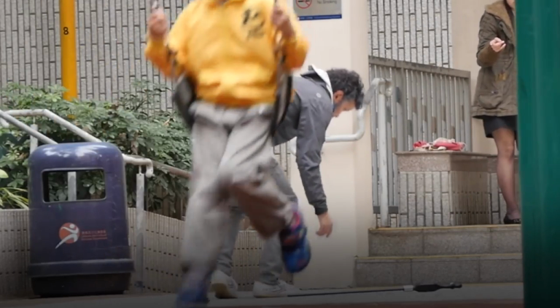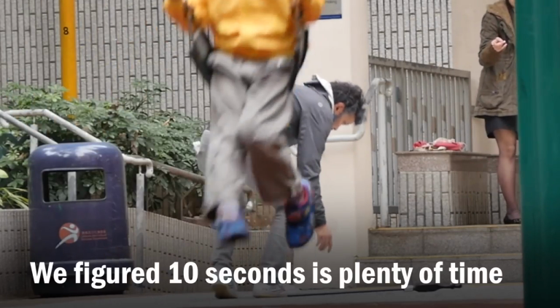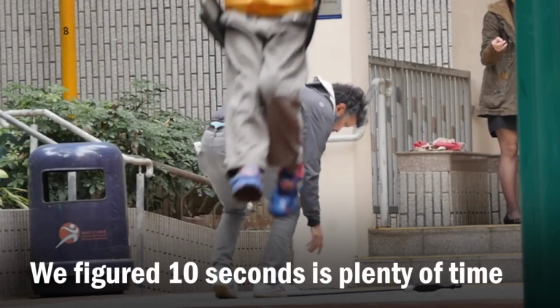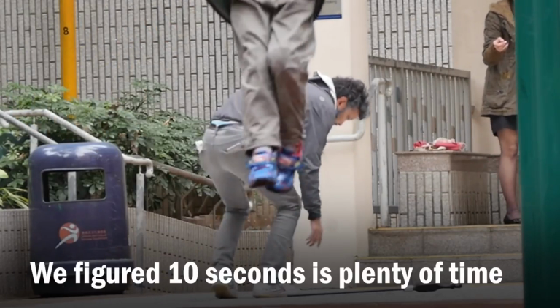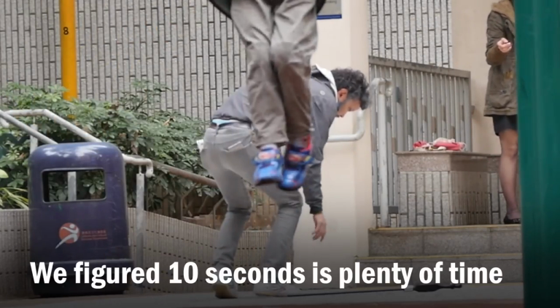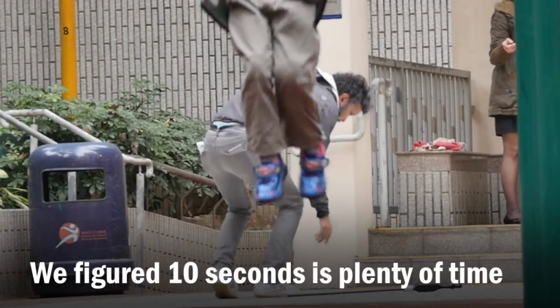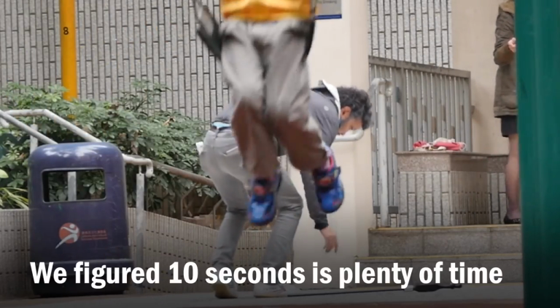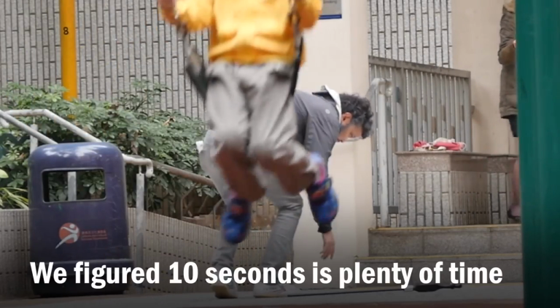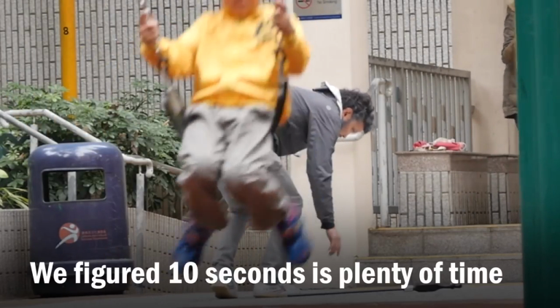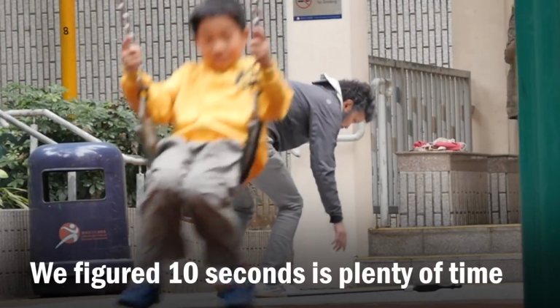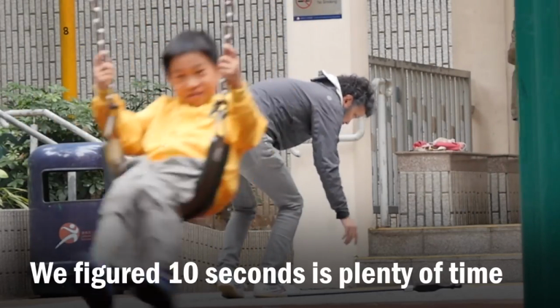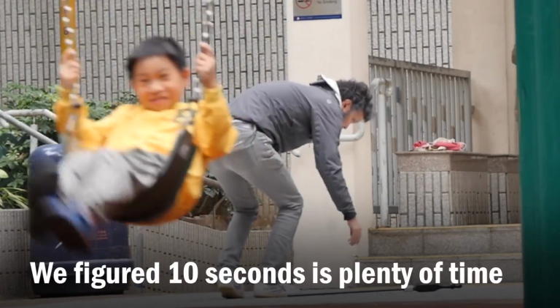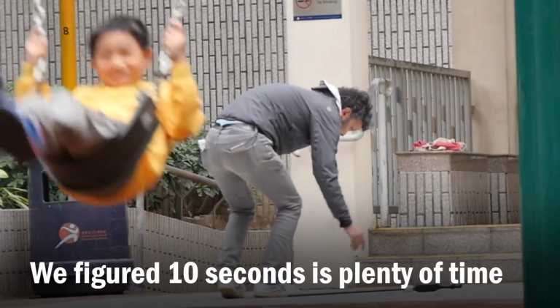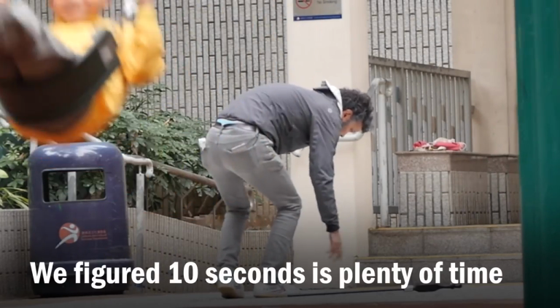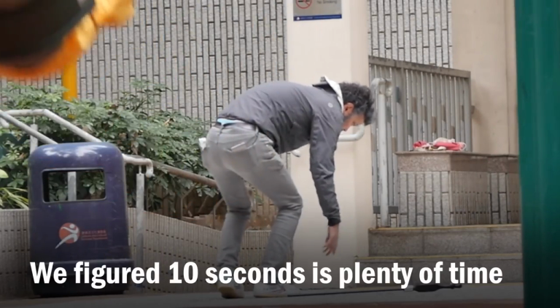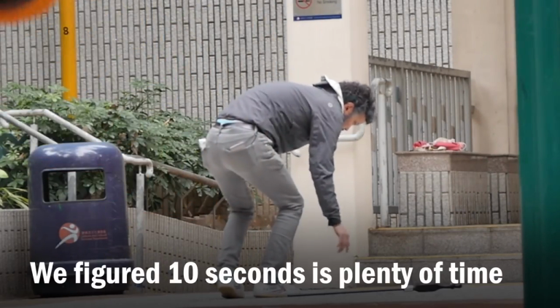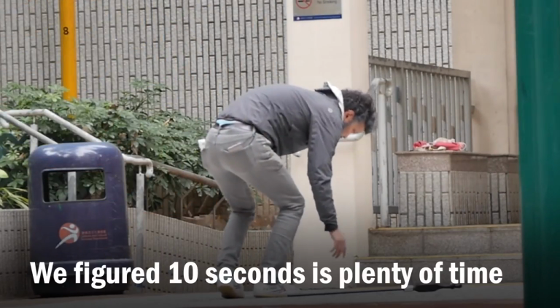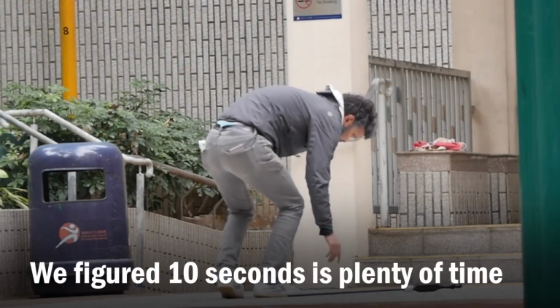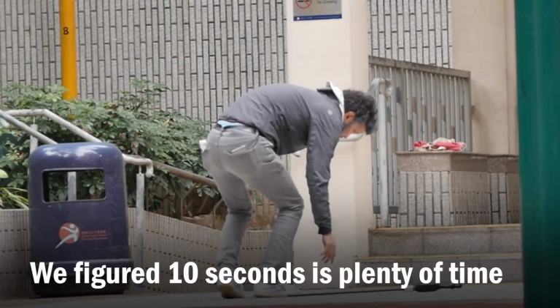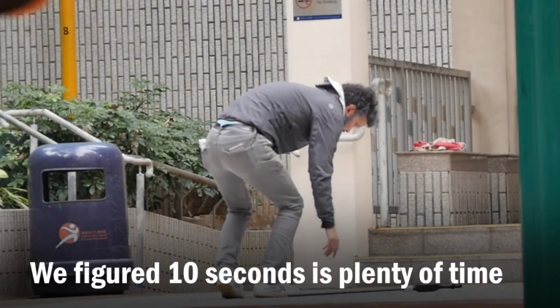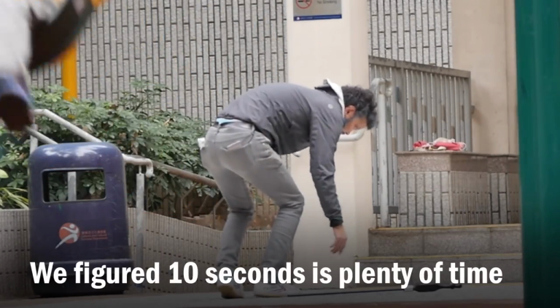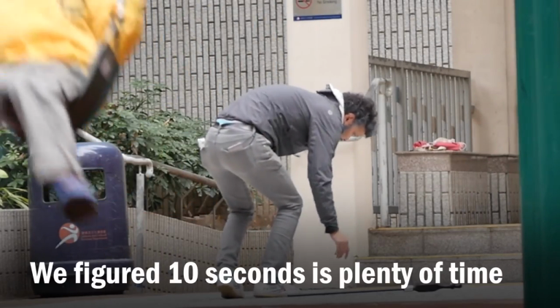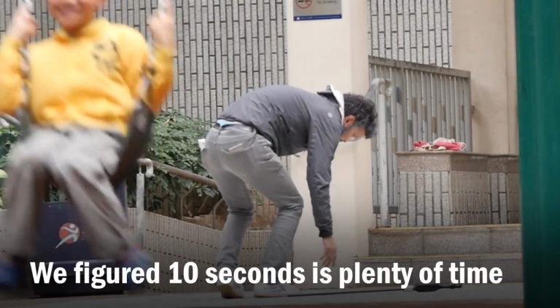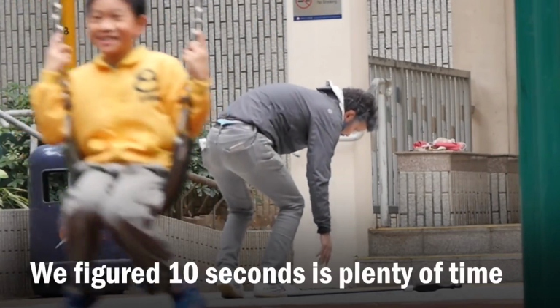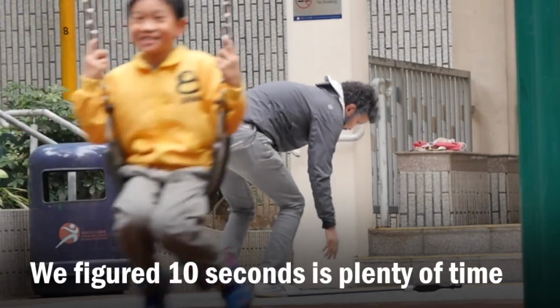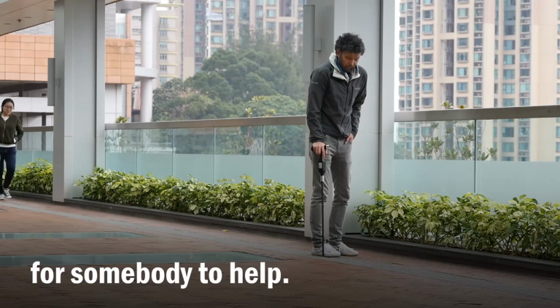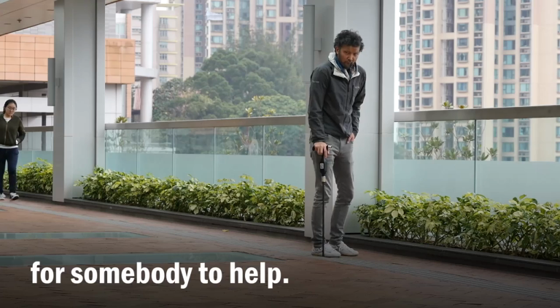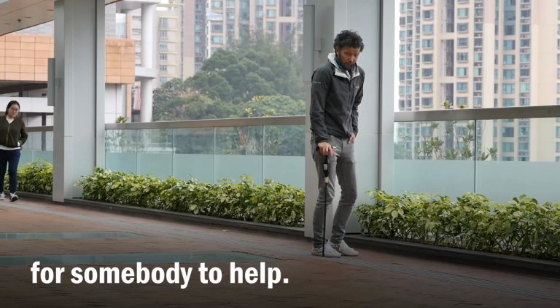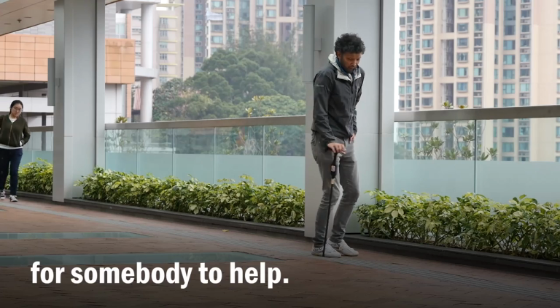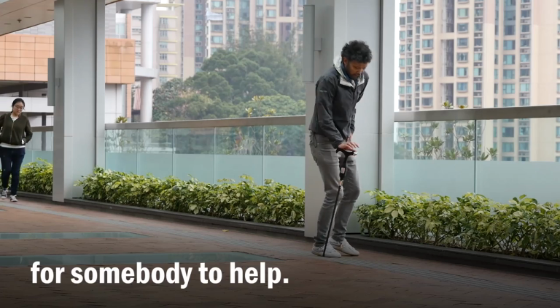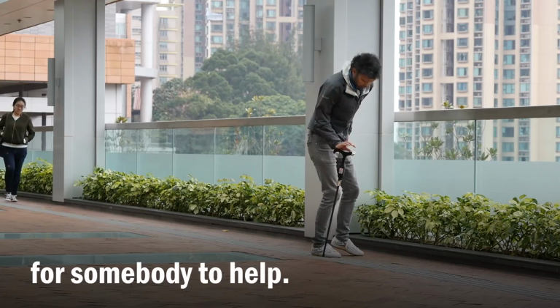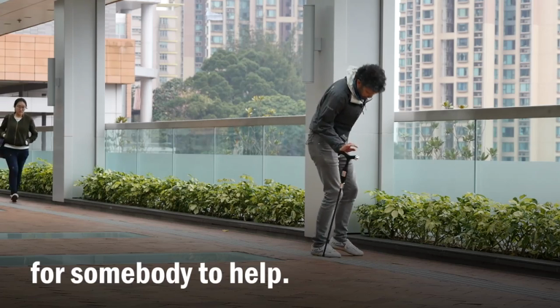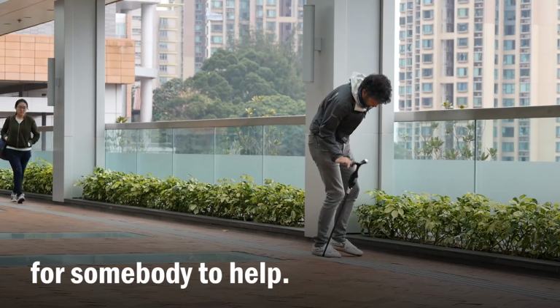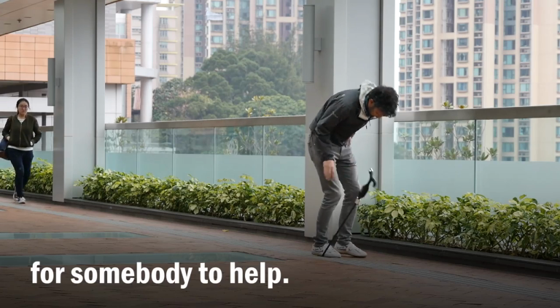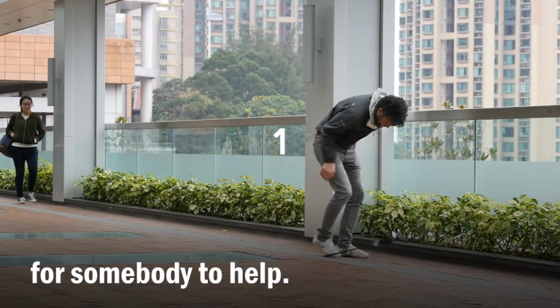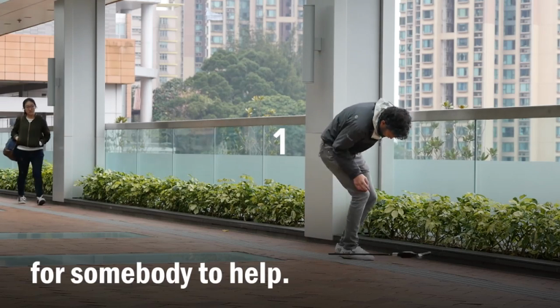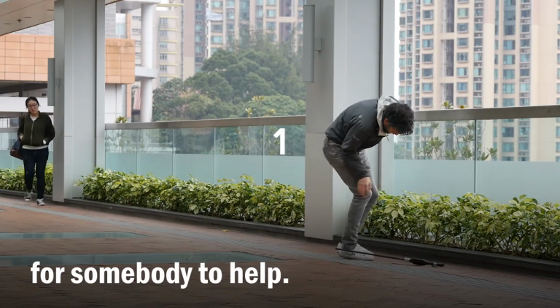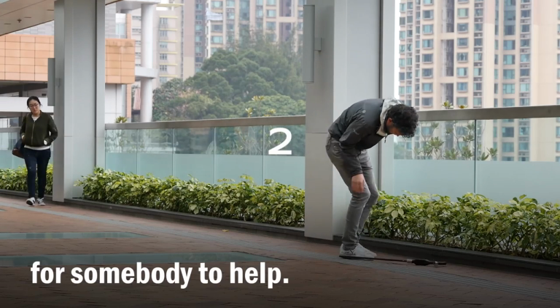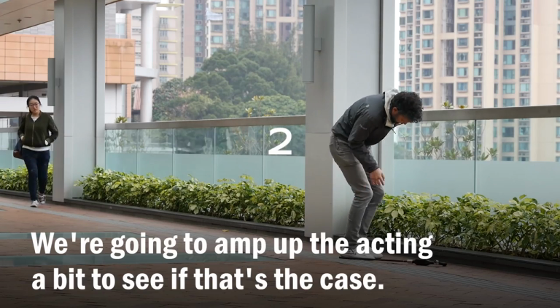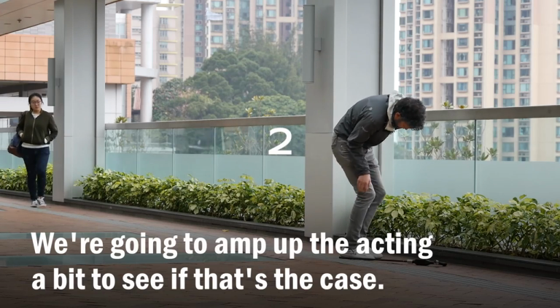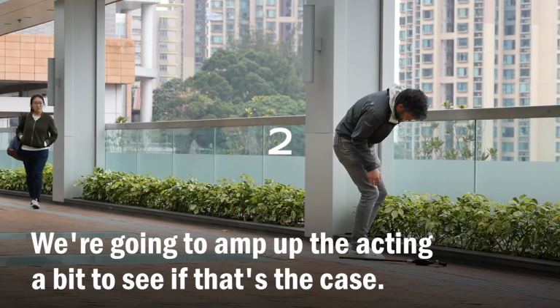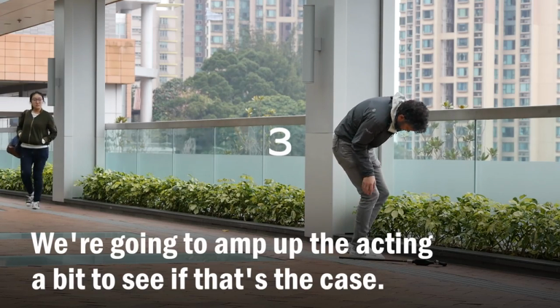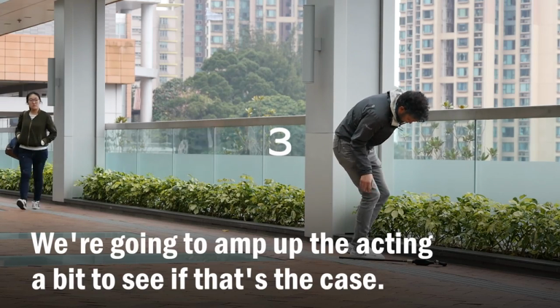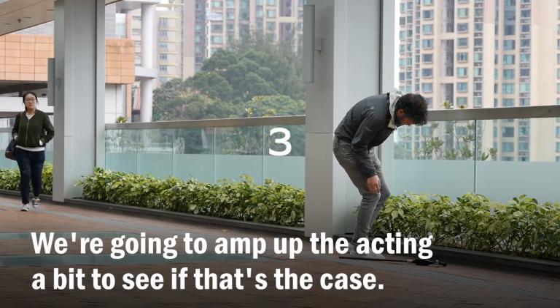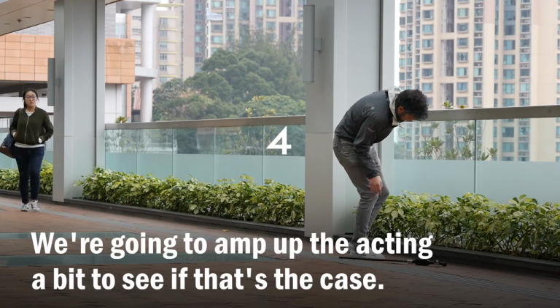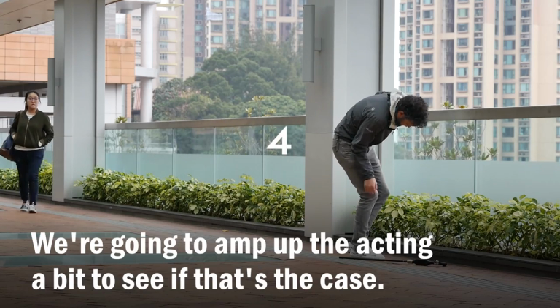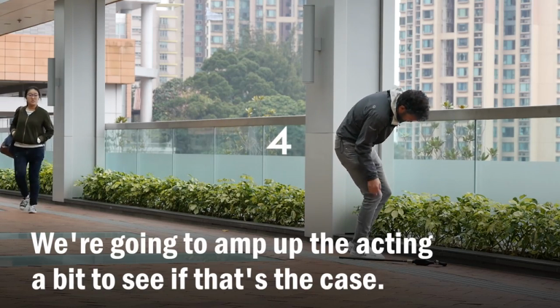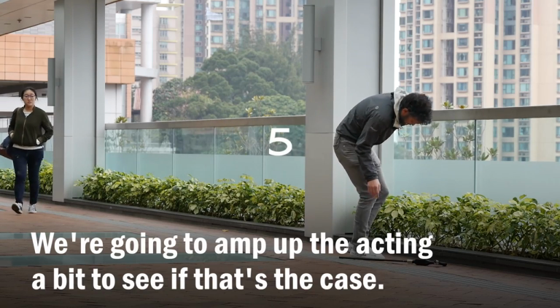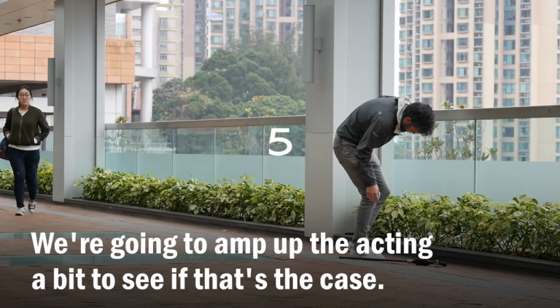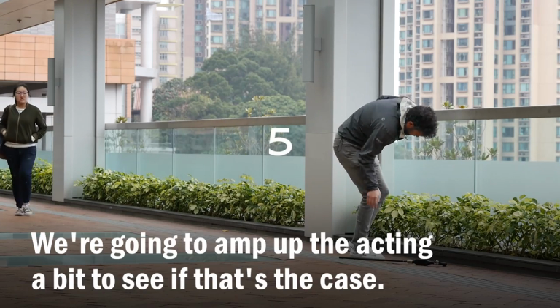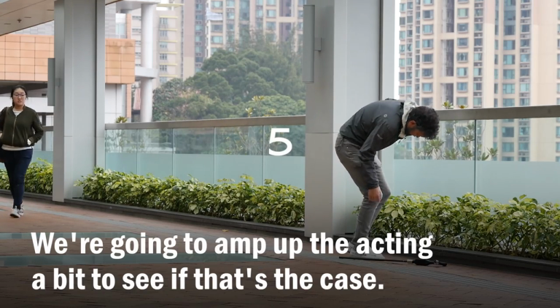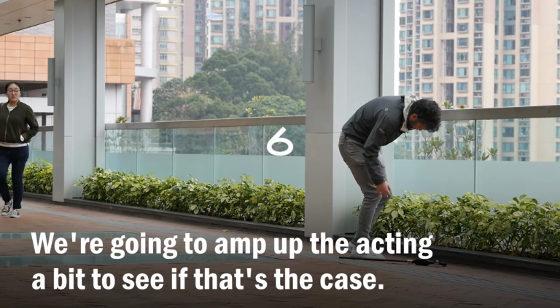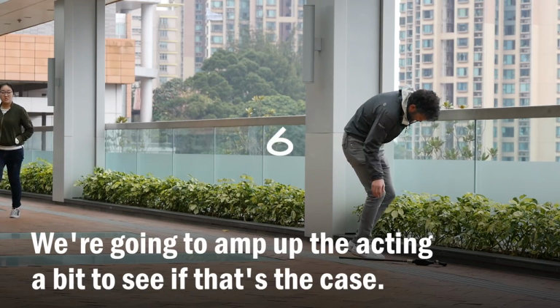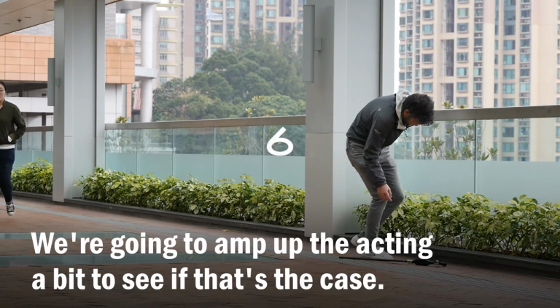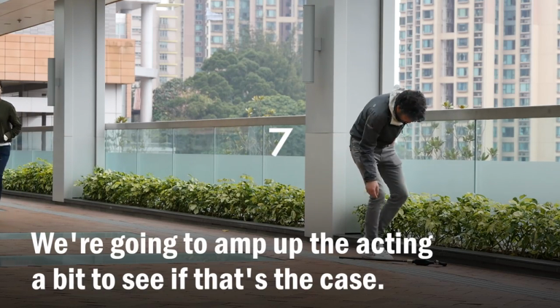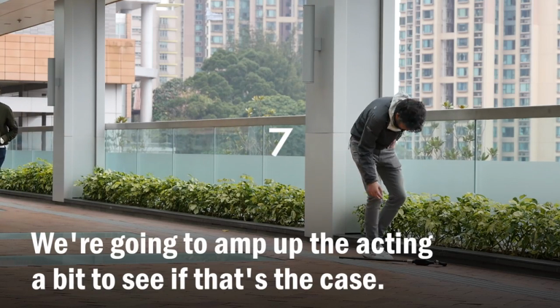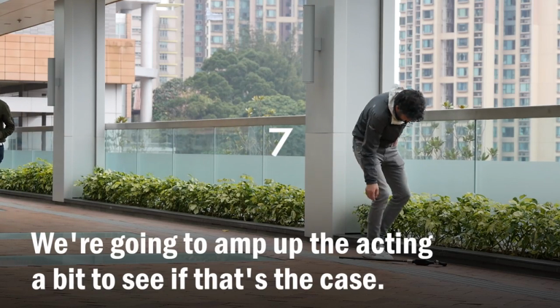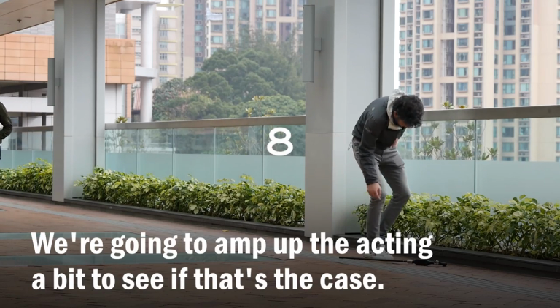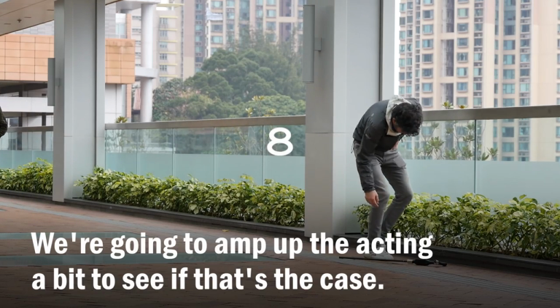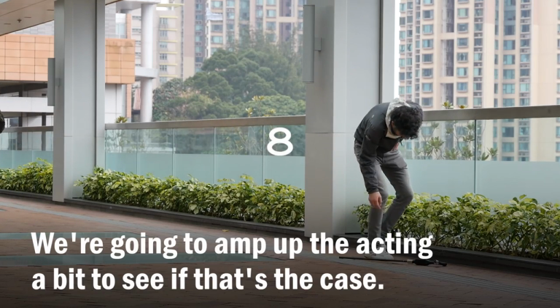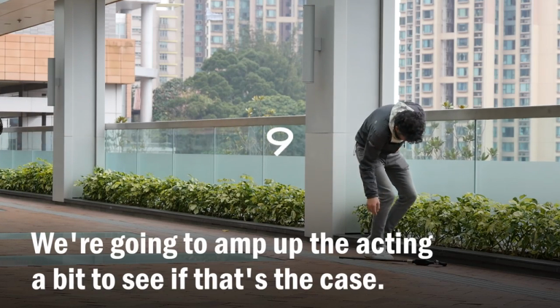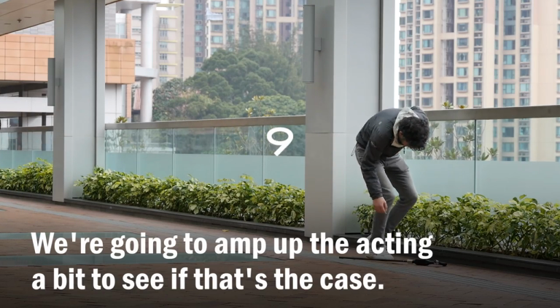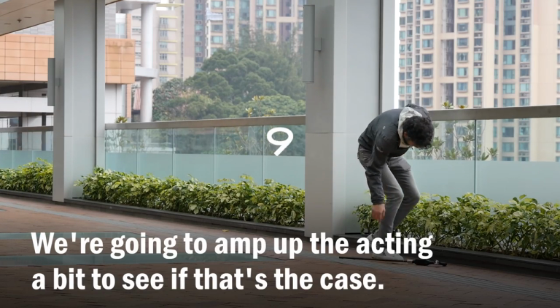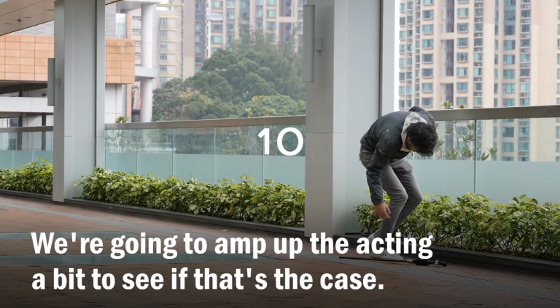We figured 10 seconds is plenty of time for somebody to help. We're going to amp up the acting a bit just to see if that's the case.